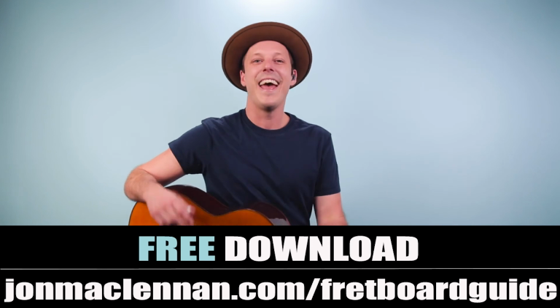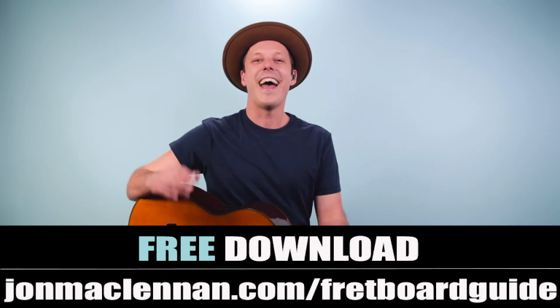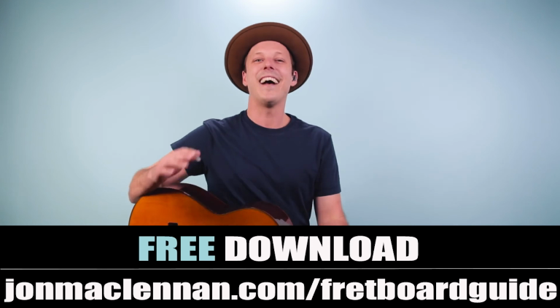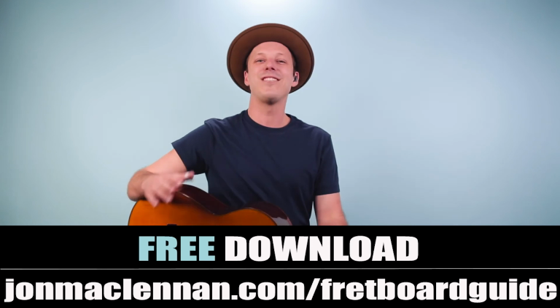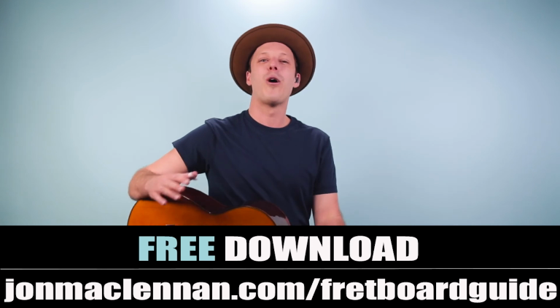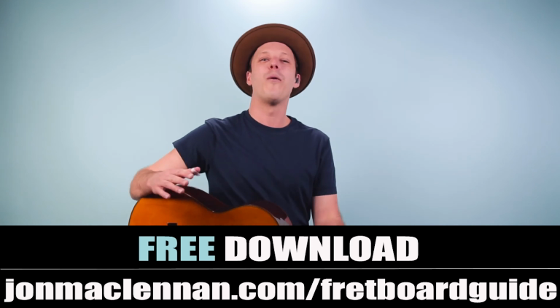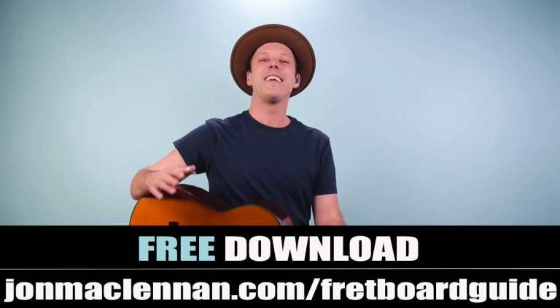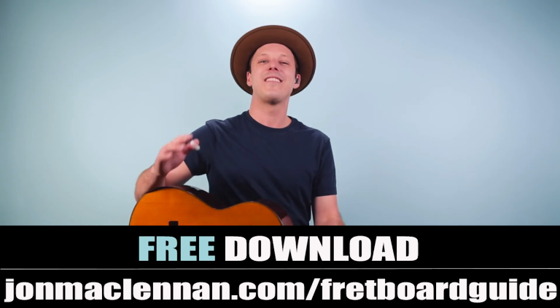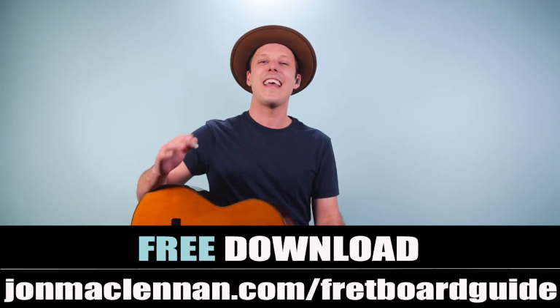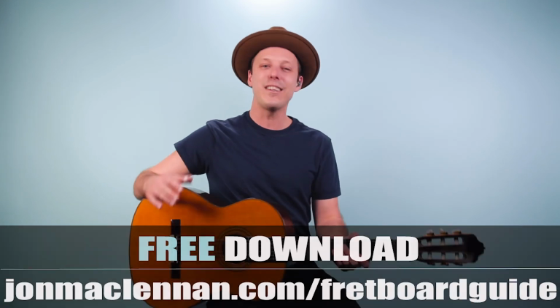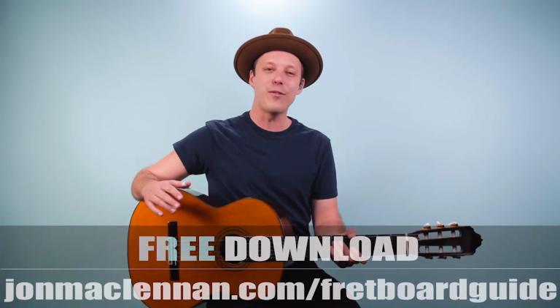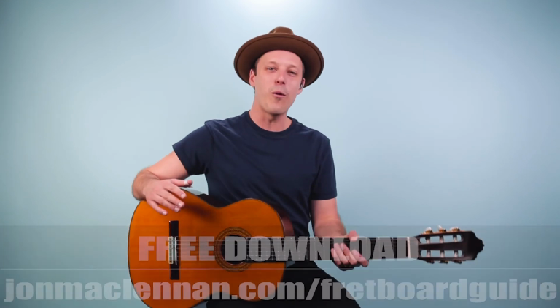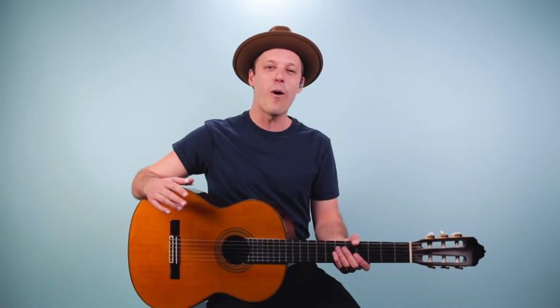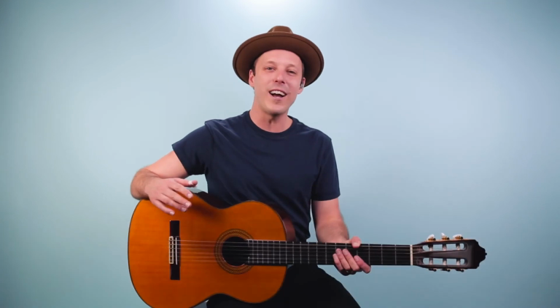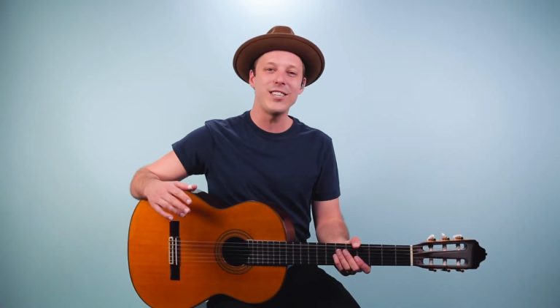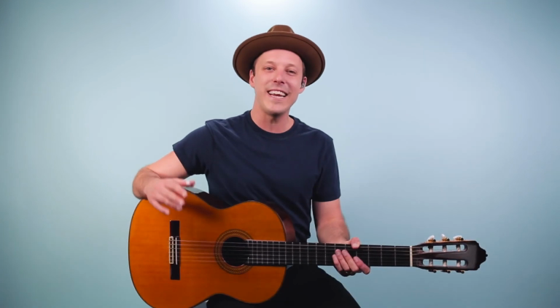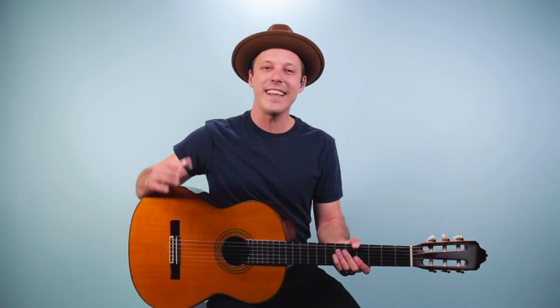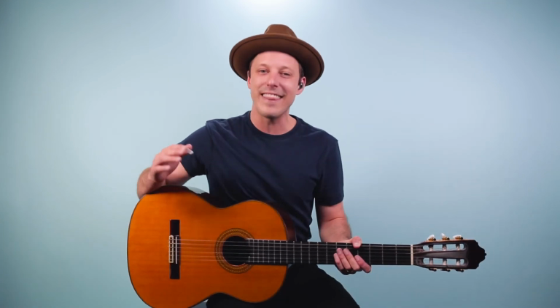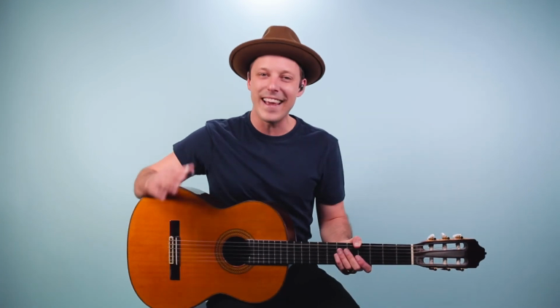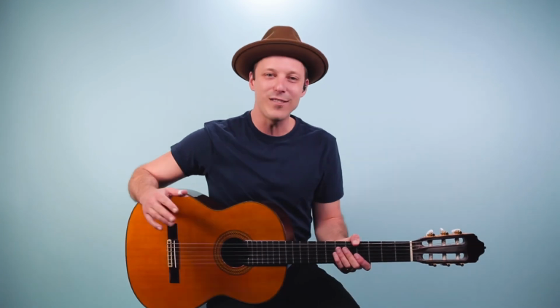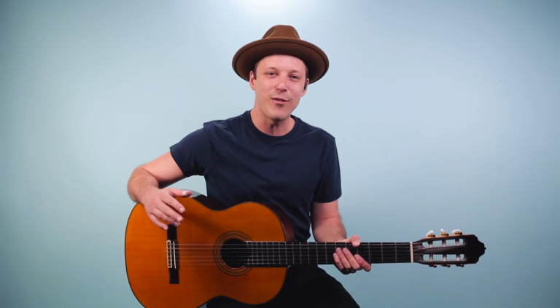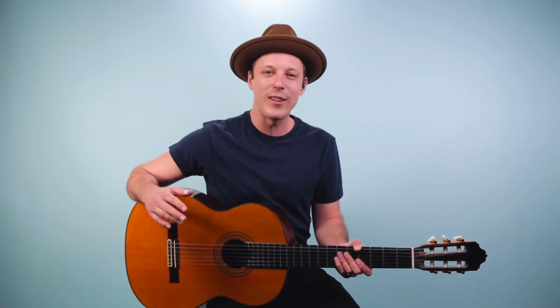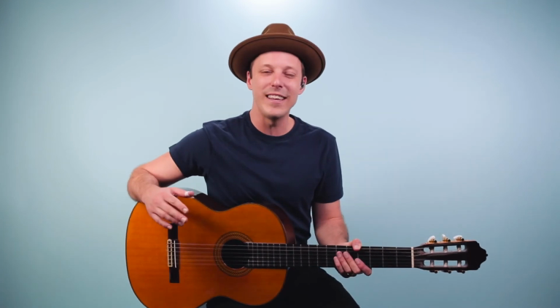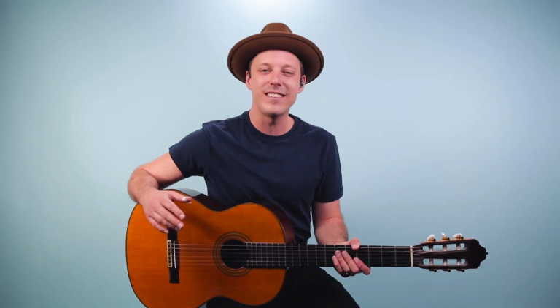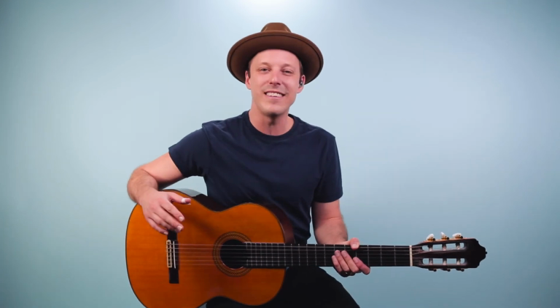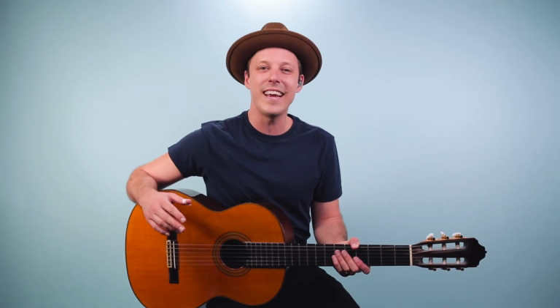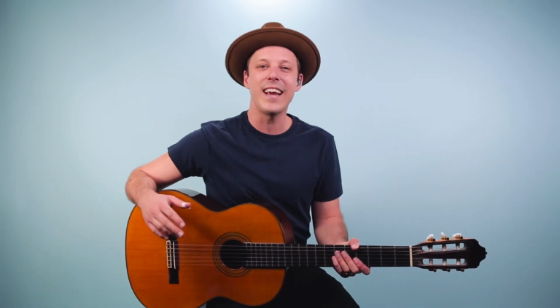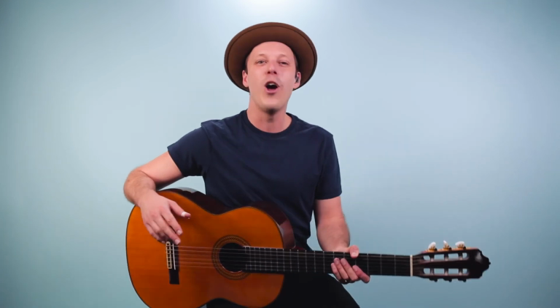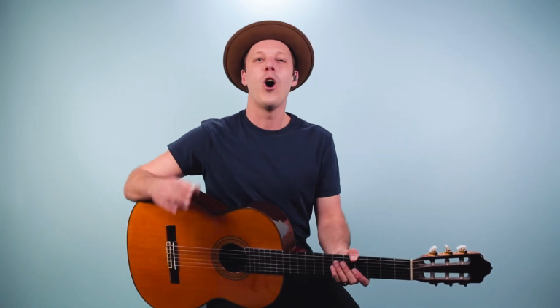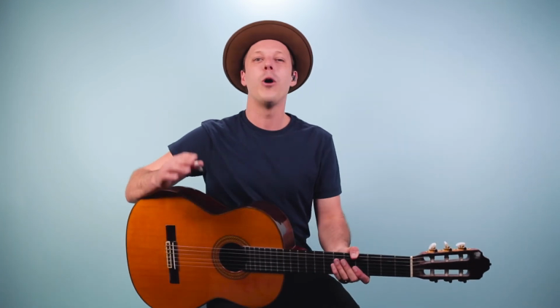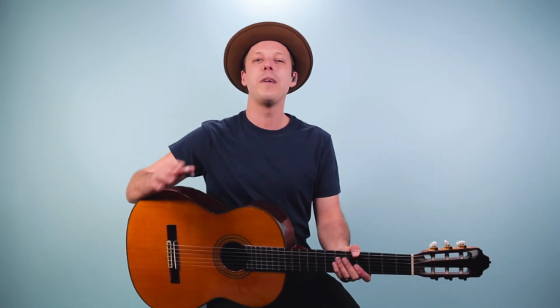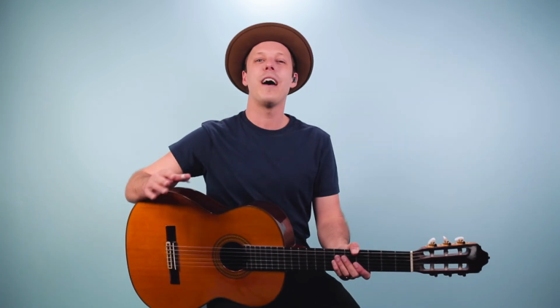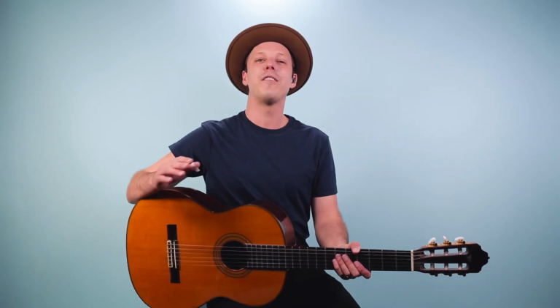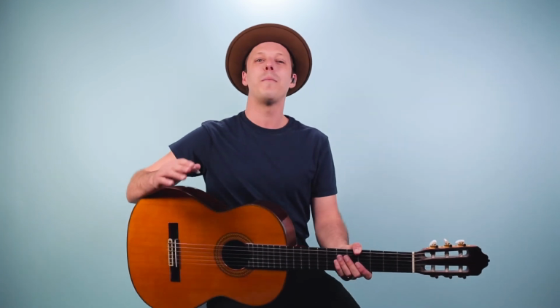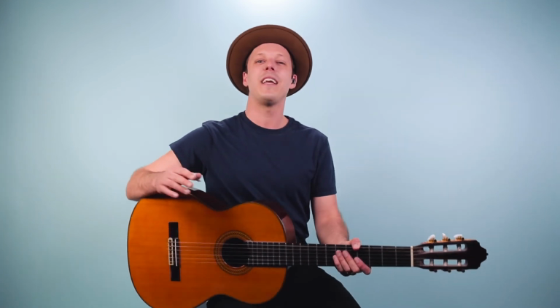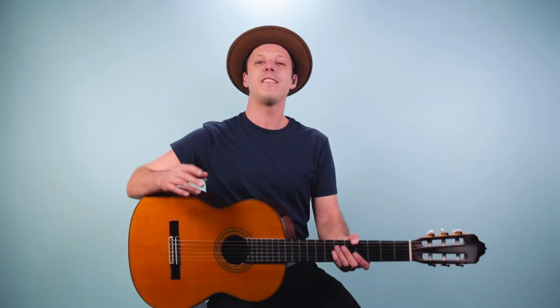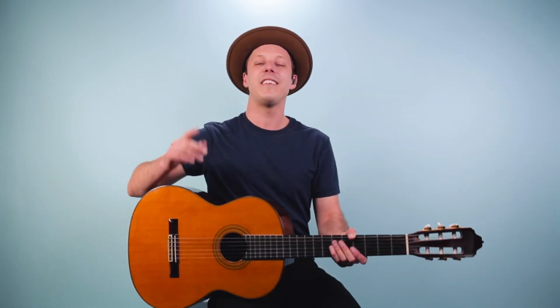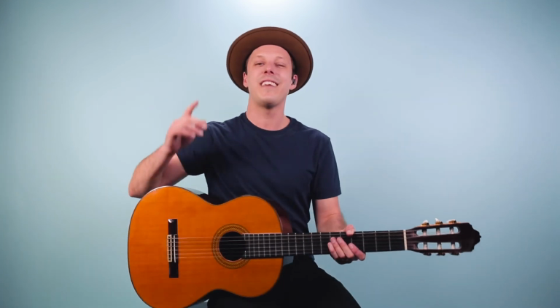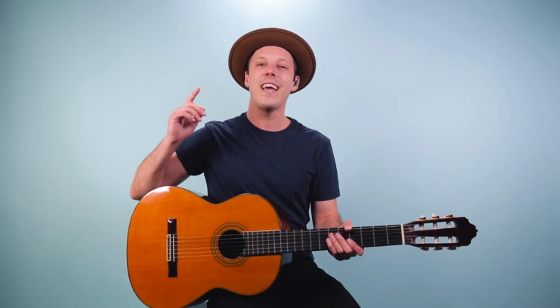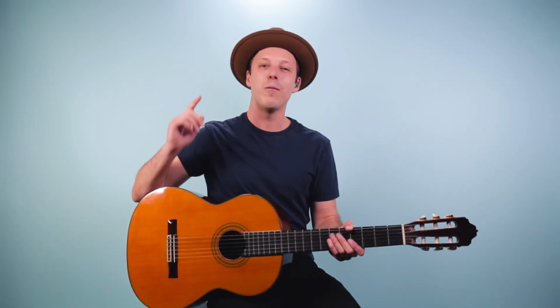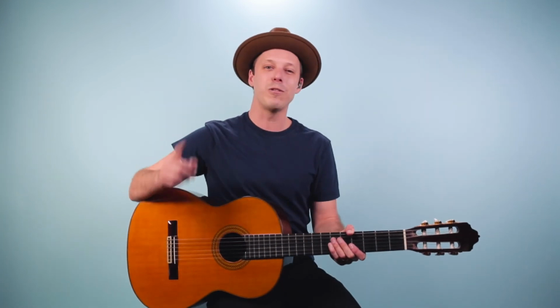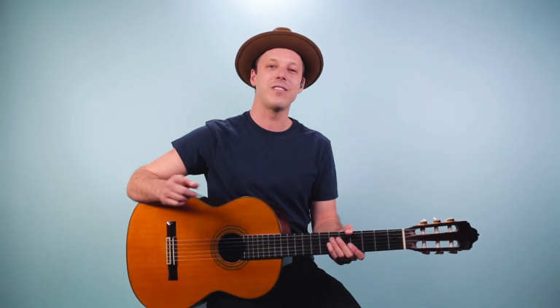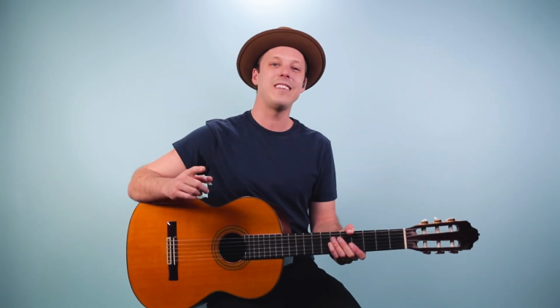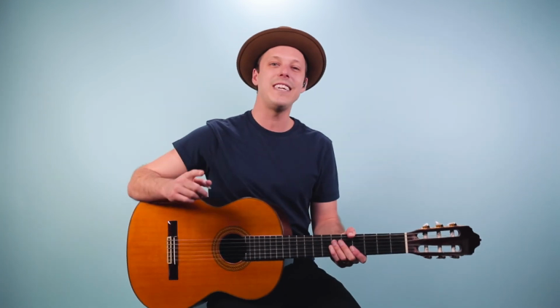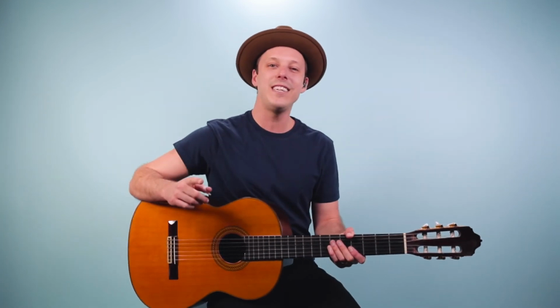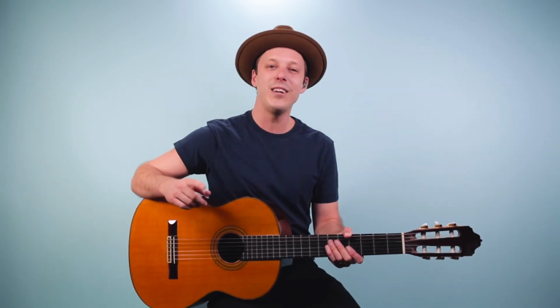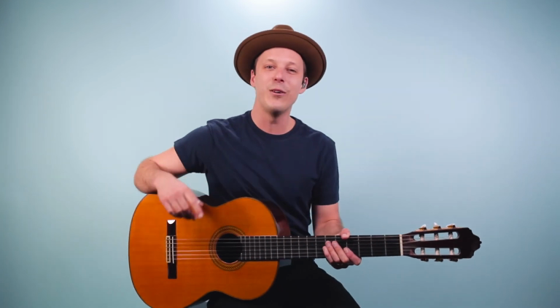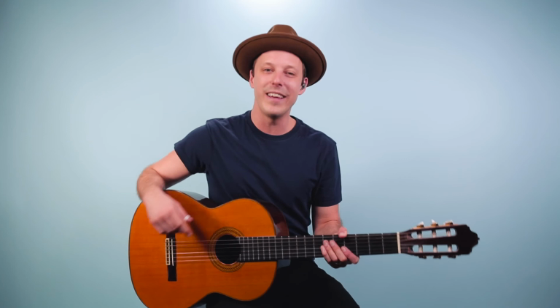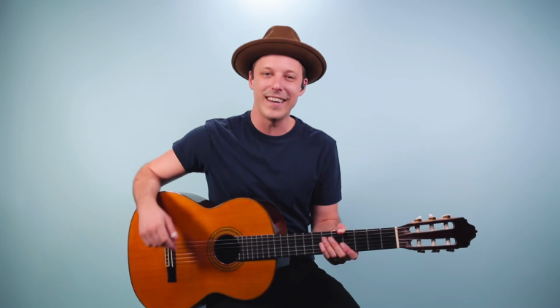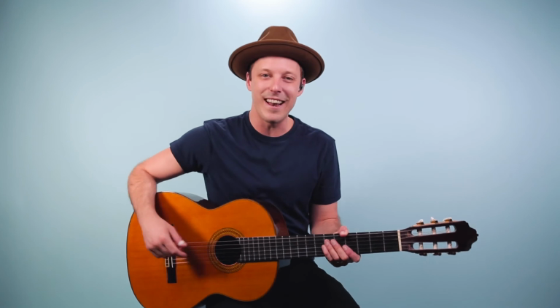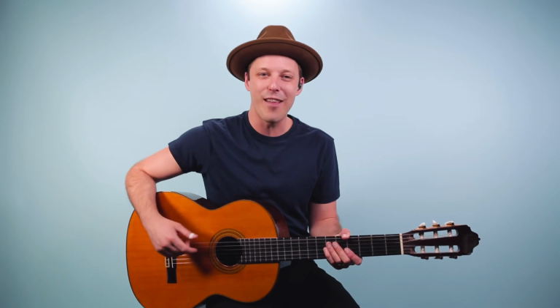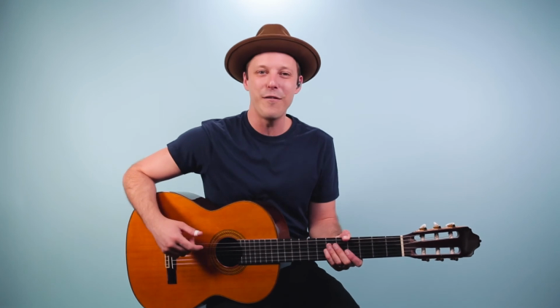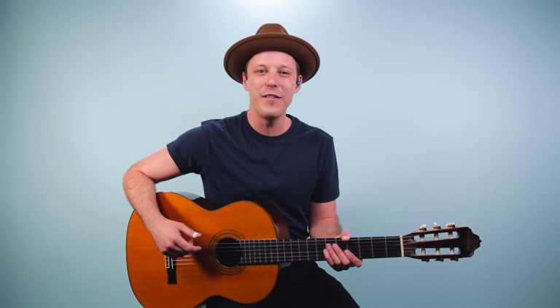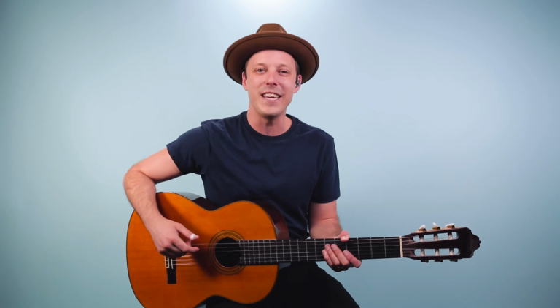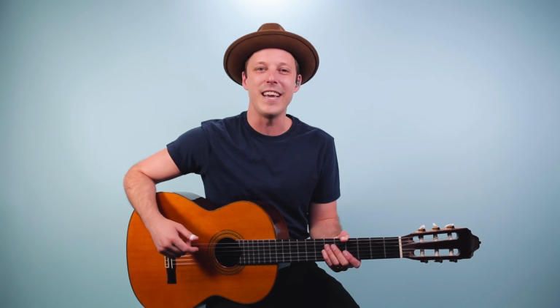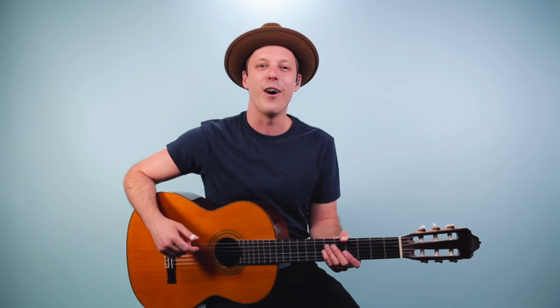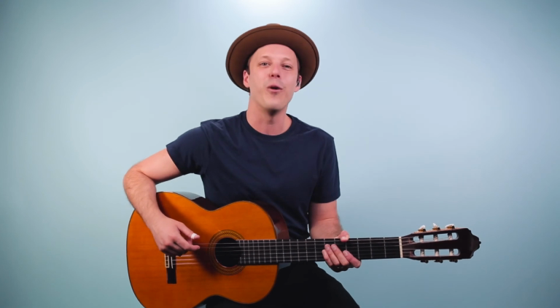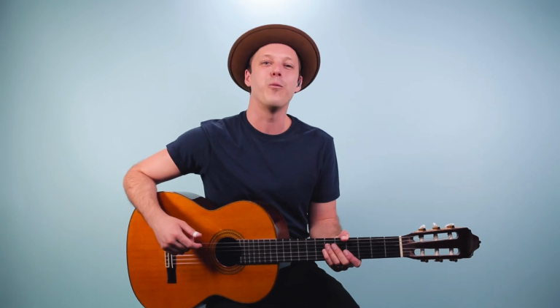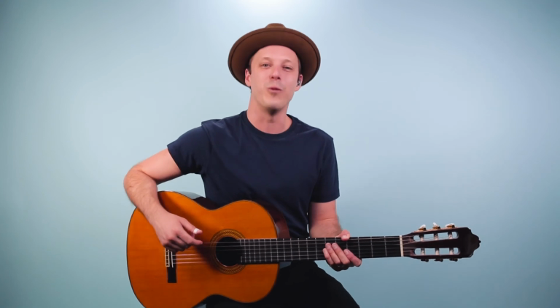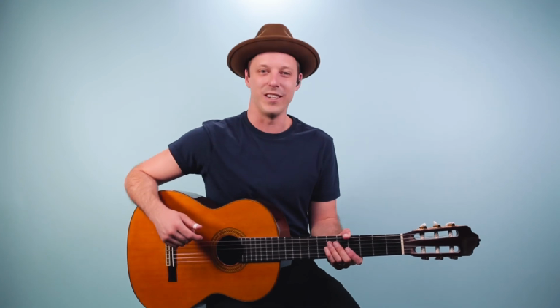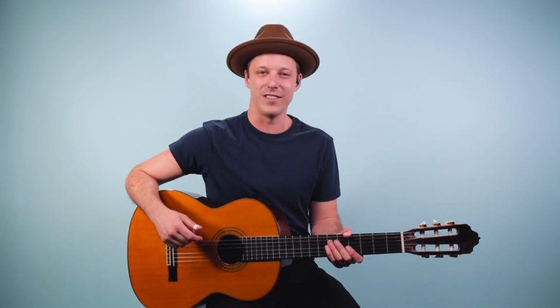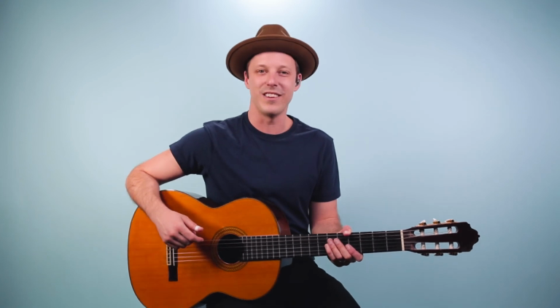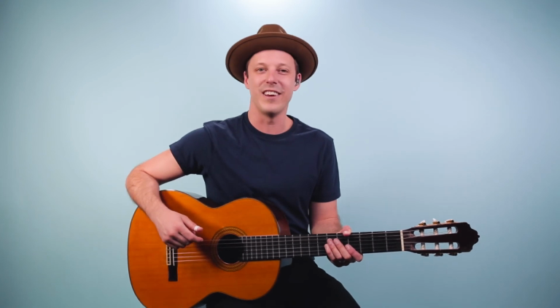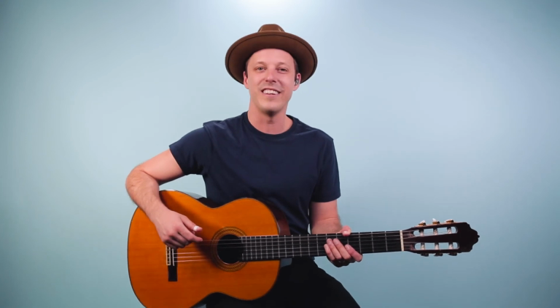As always, thanks for watching, thanks for listening. Hope you have an amazing day and we'll see you in another video real soon.